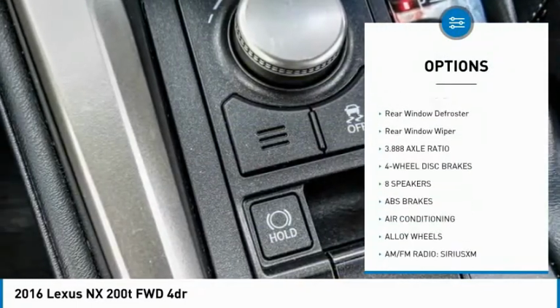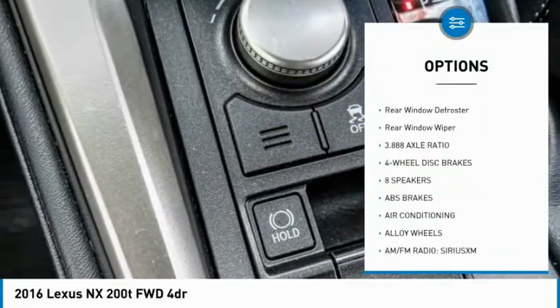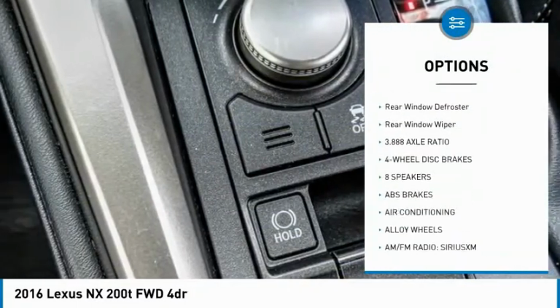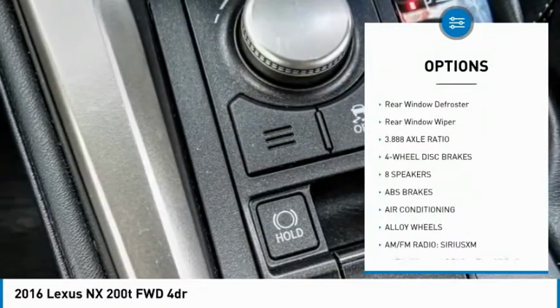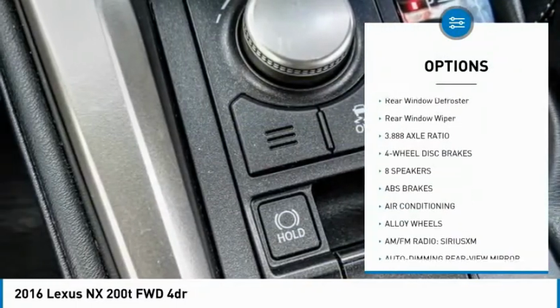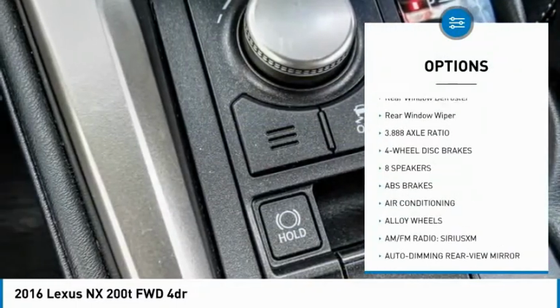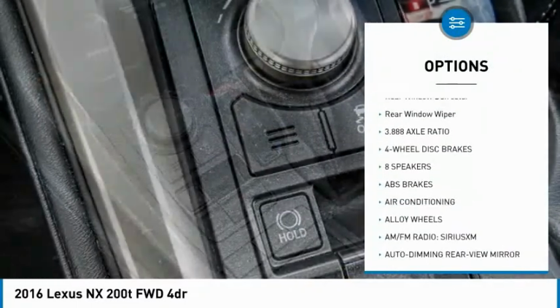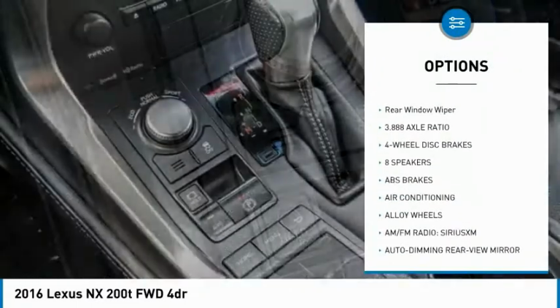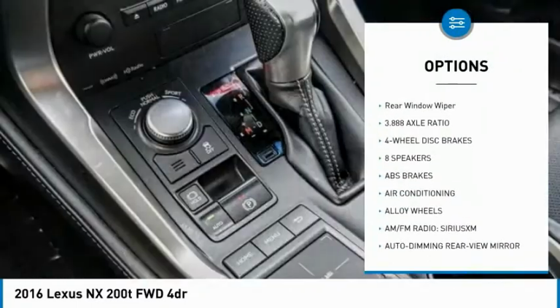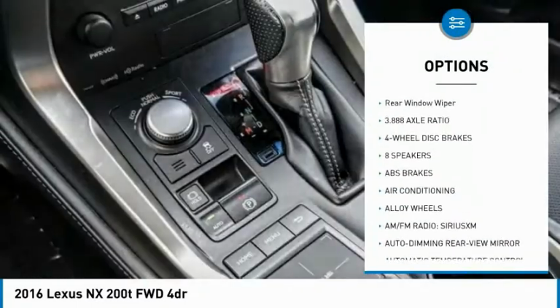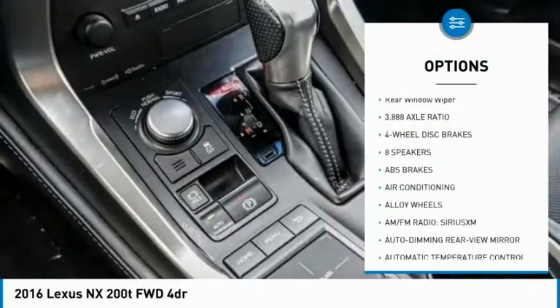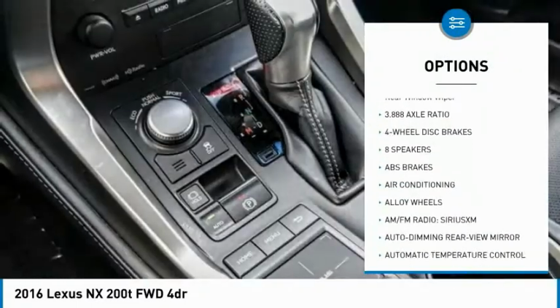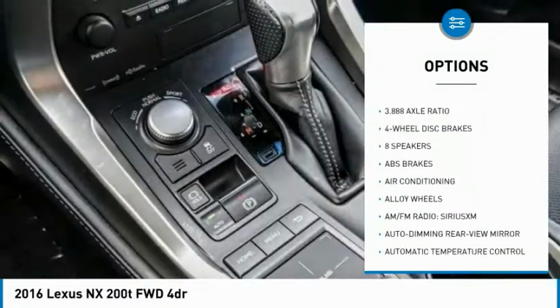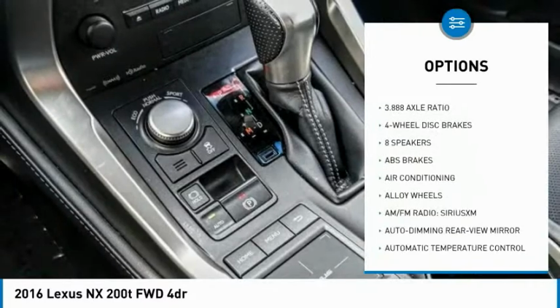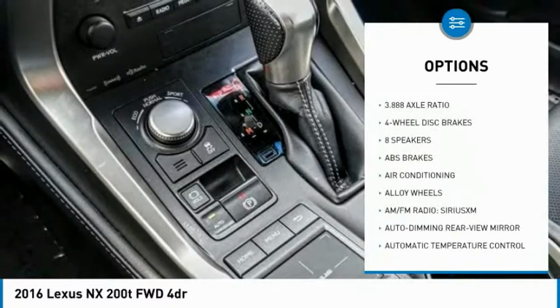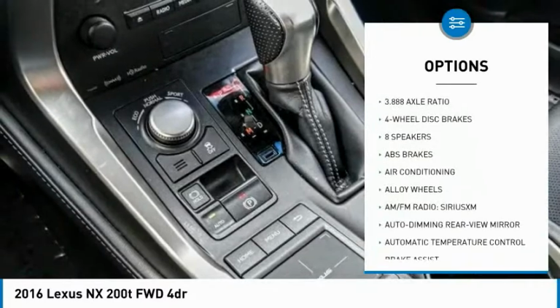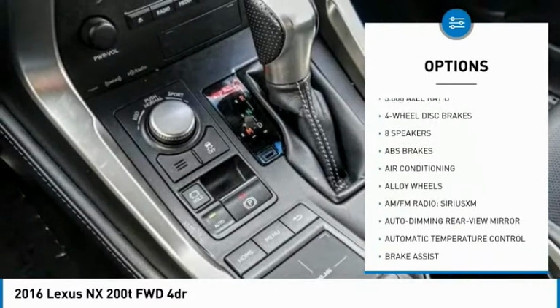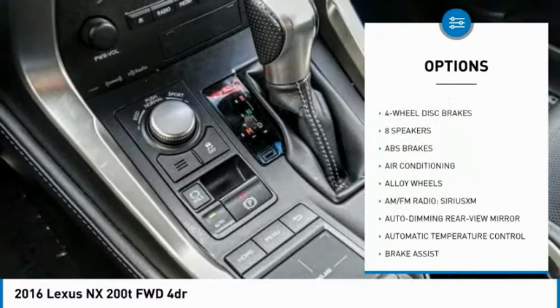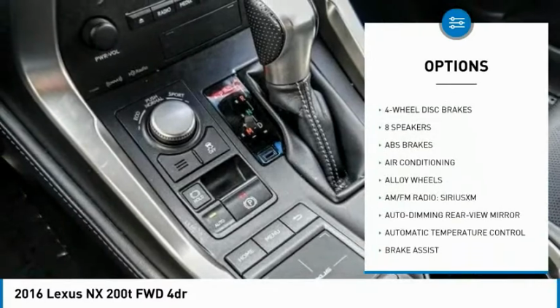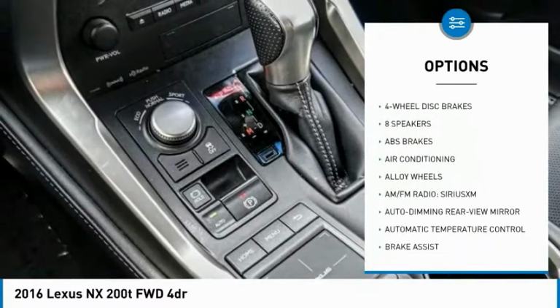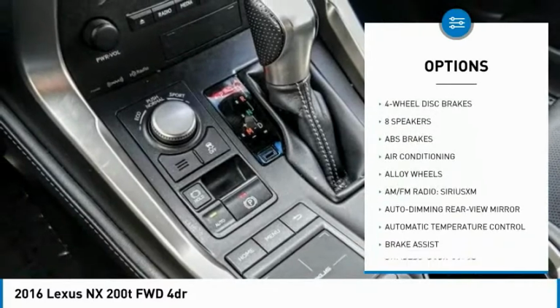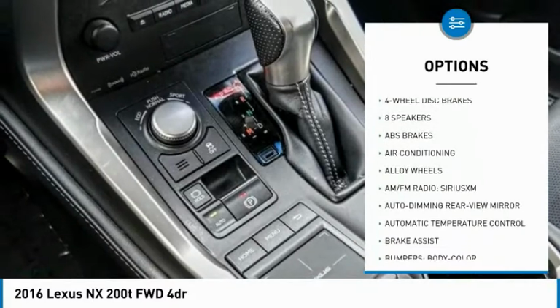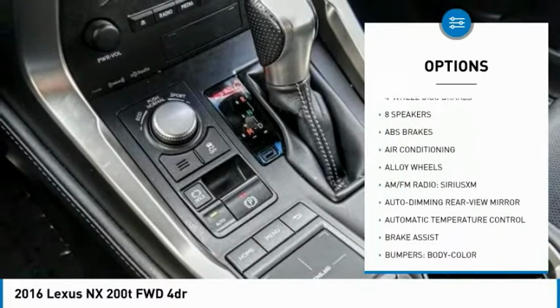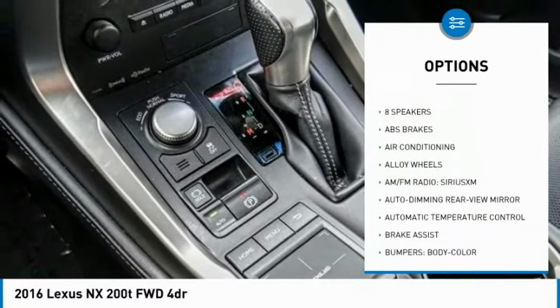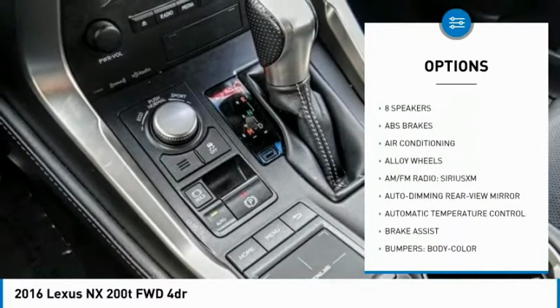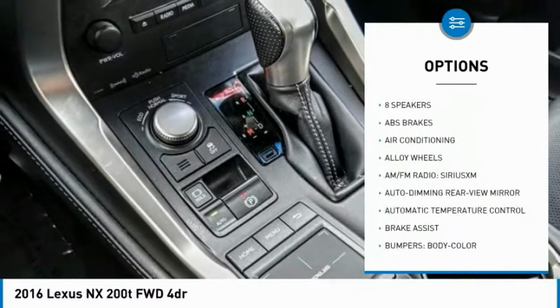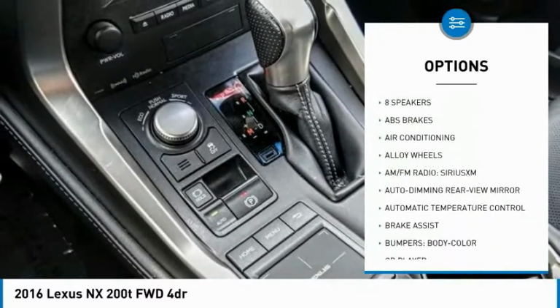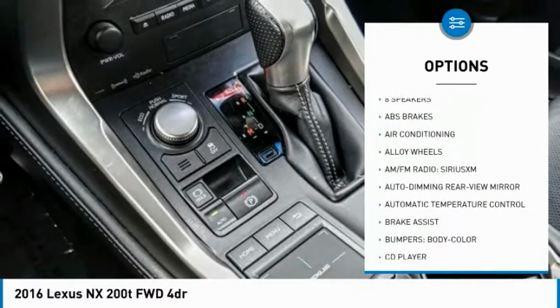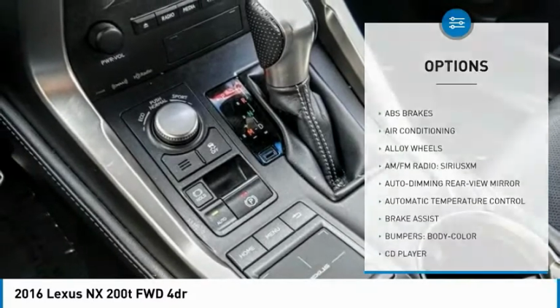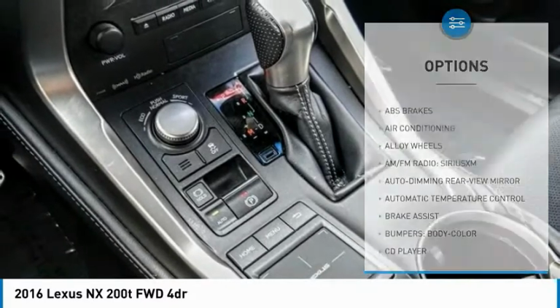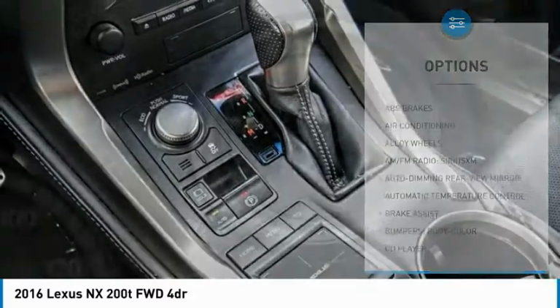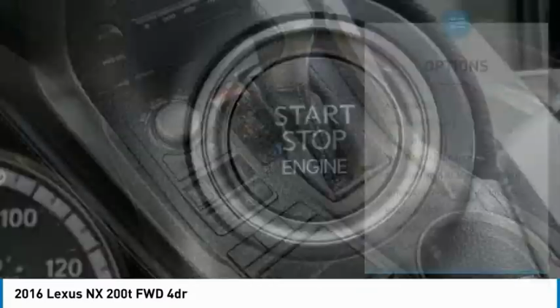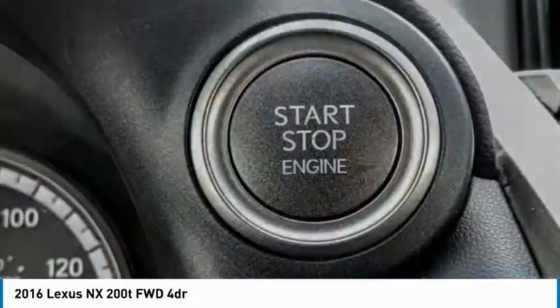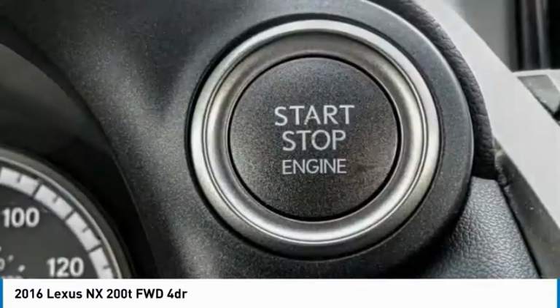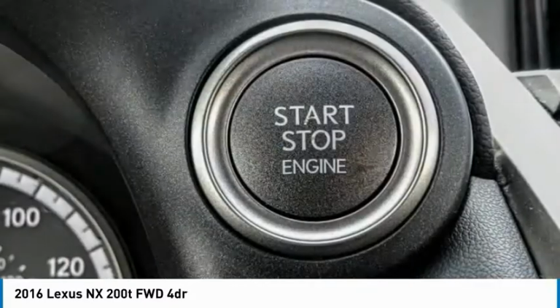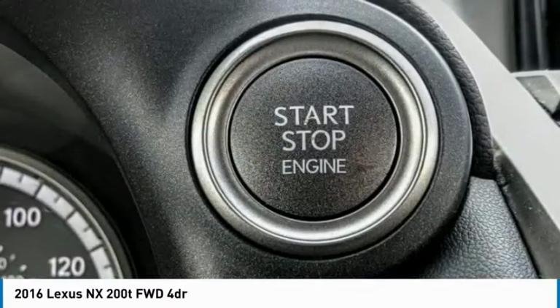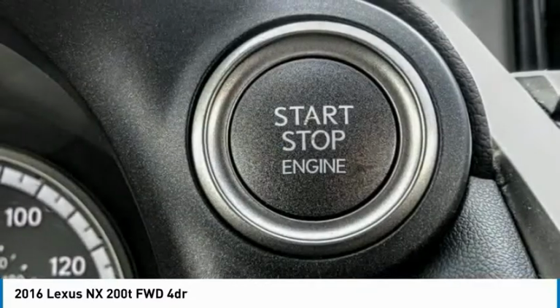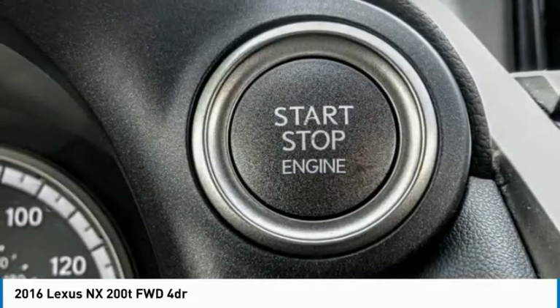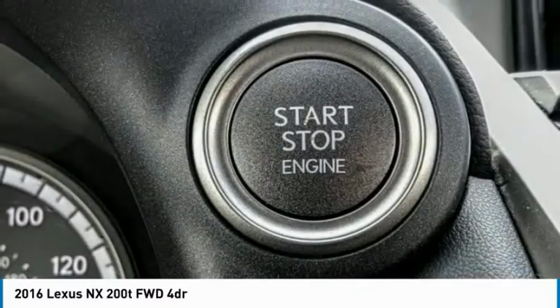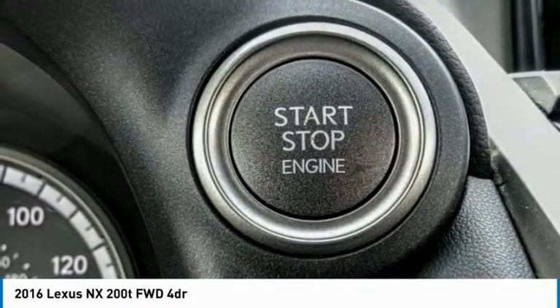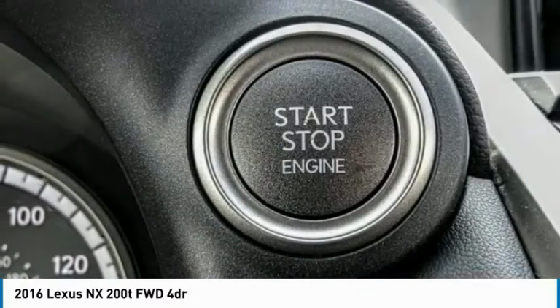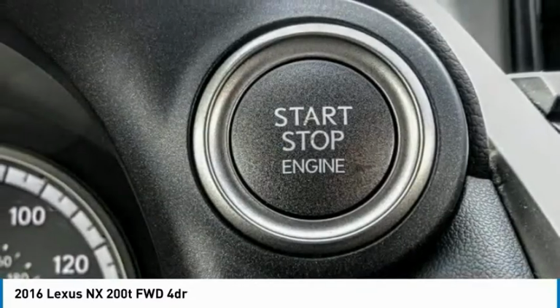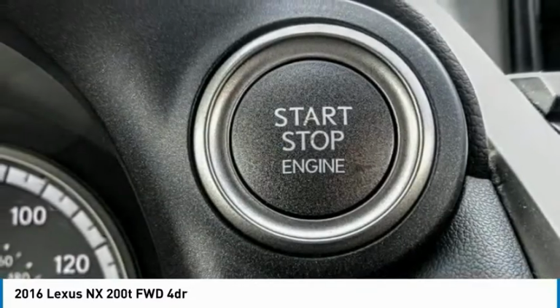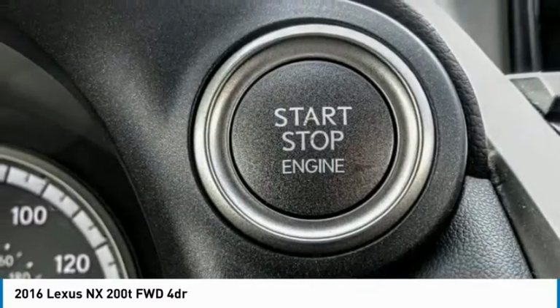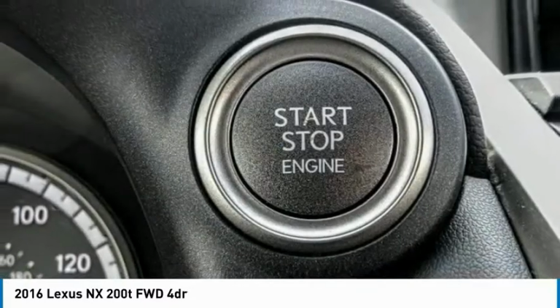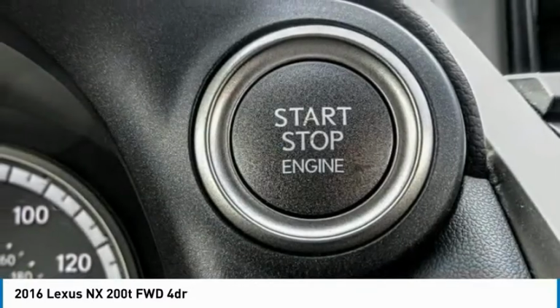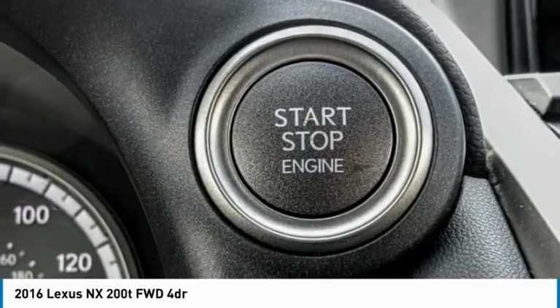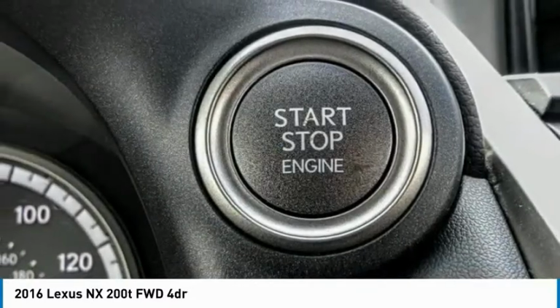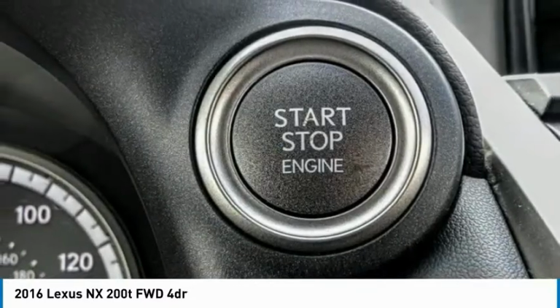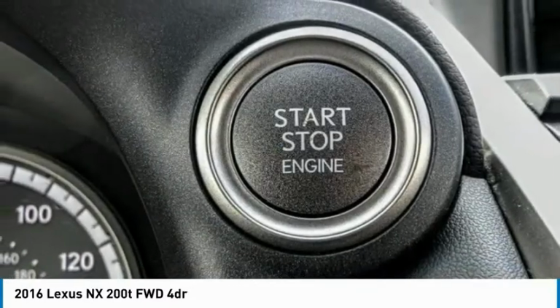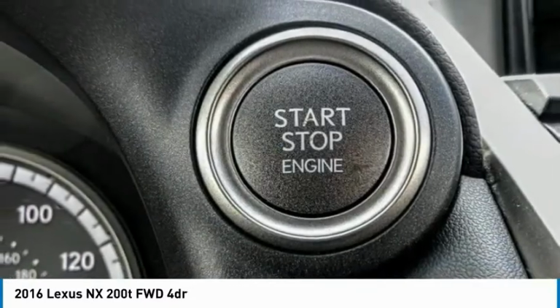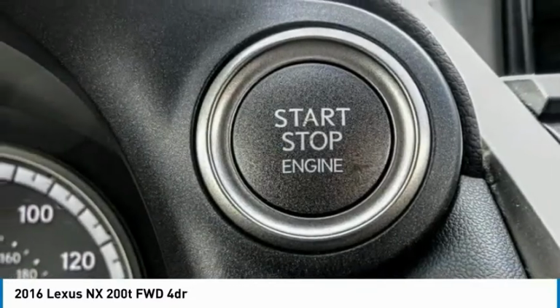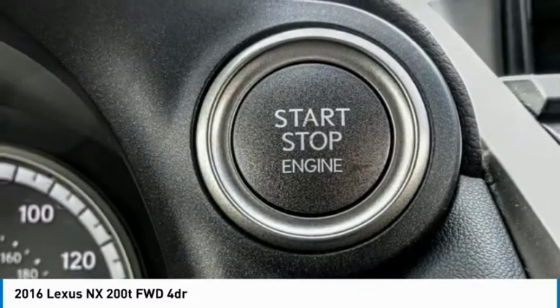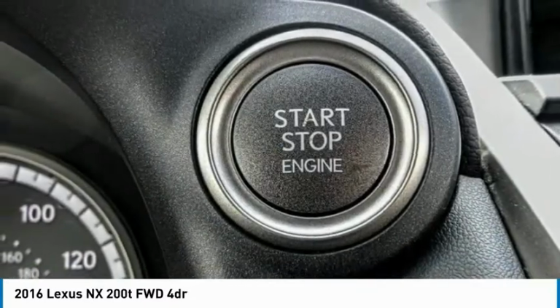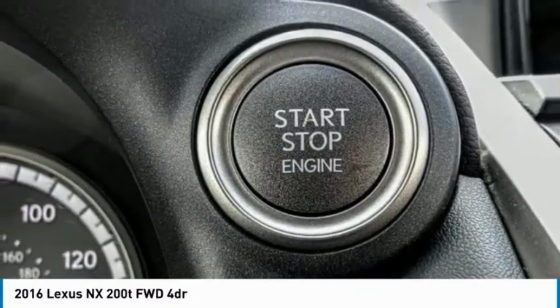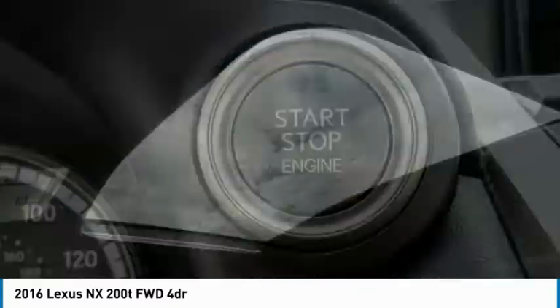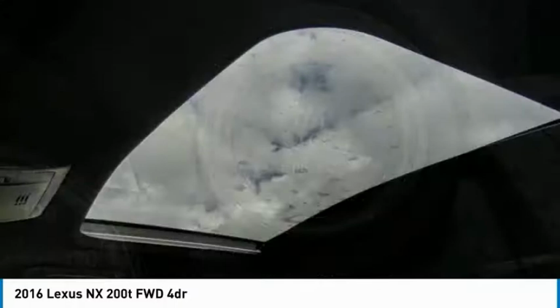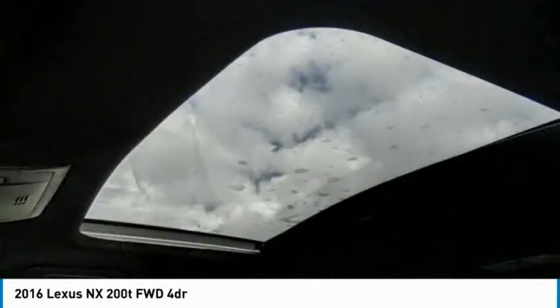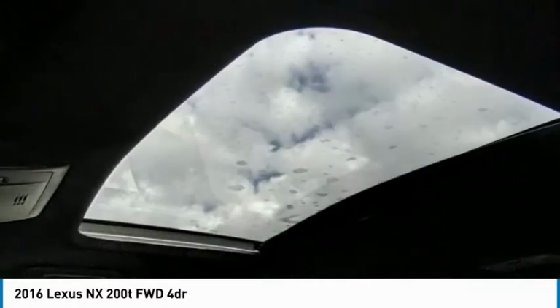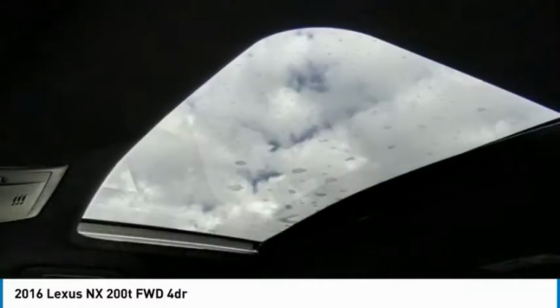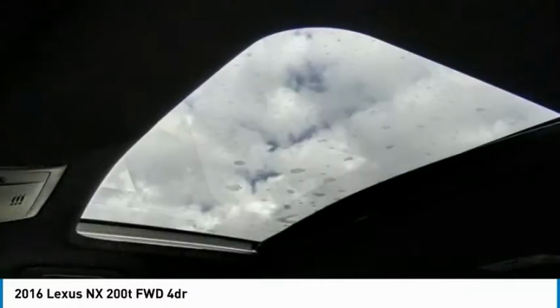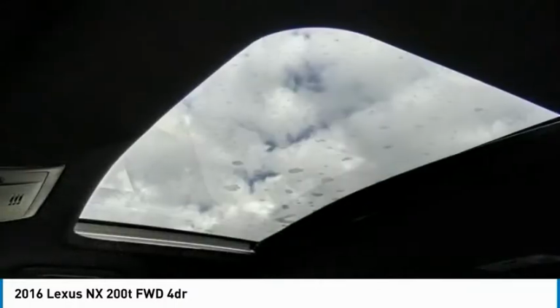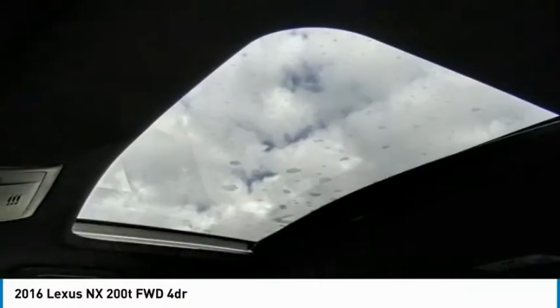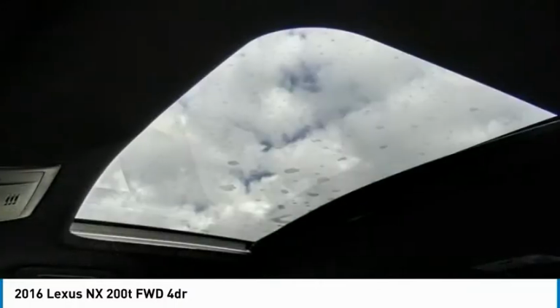Remote keyless entry, fog lights, speed control, four-wheel disc brakes, rear window defroster, rear window wiper.